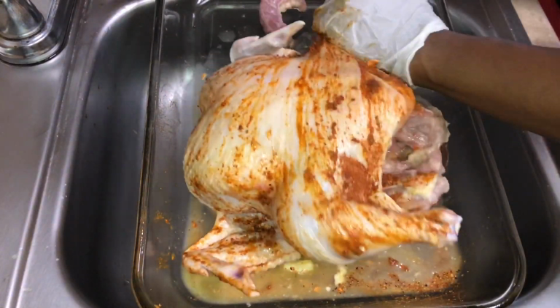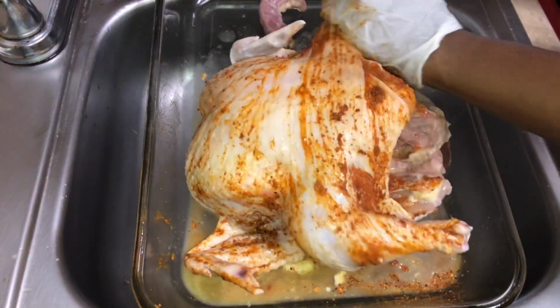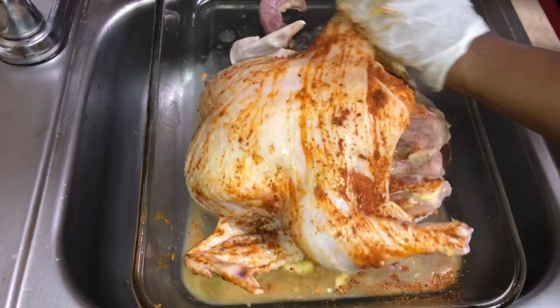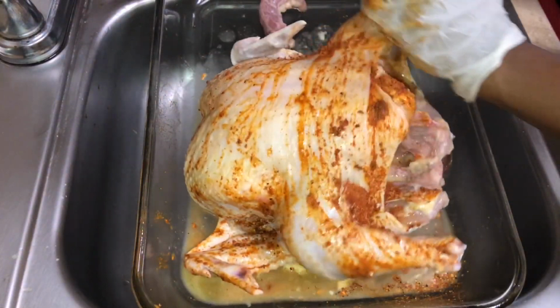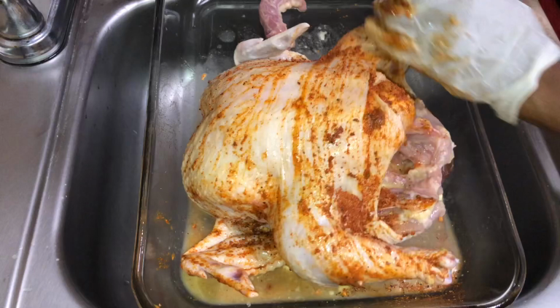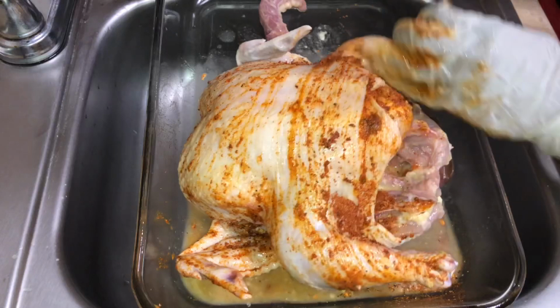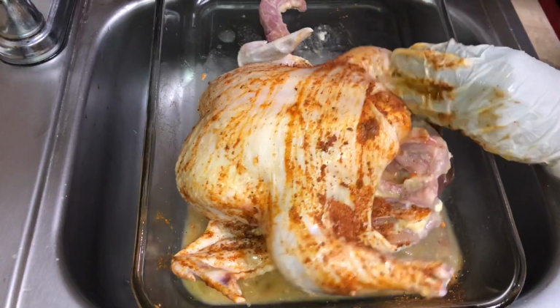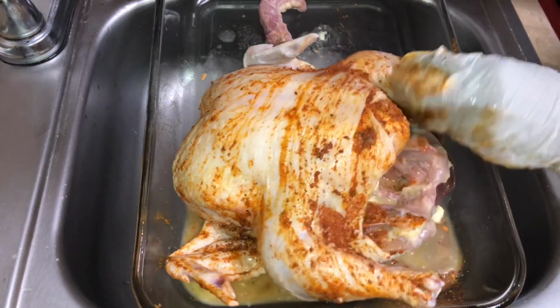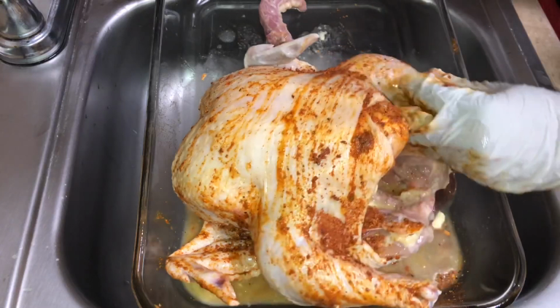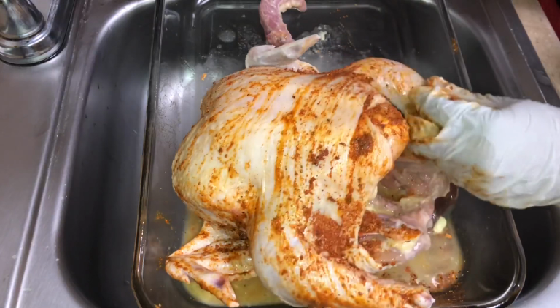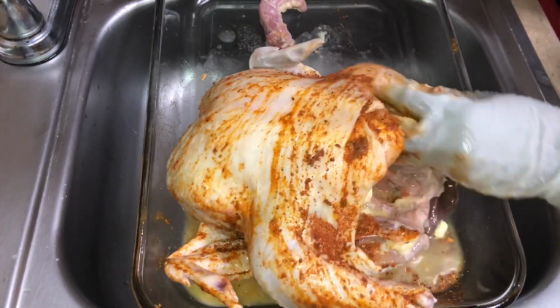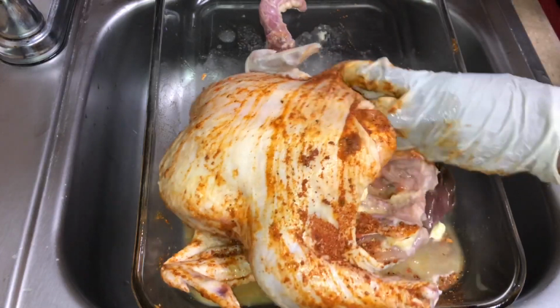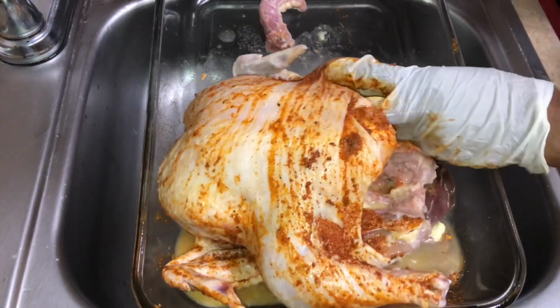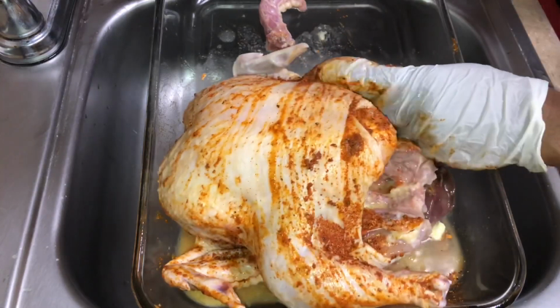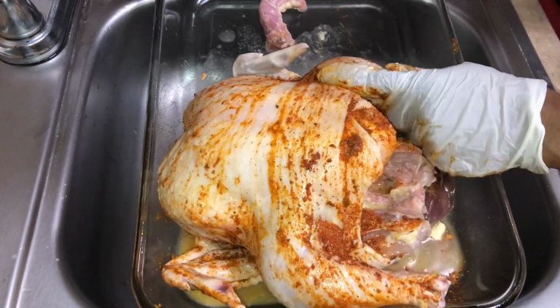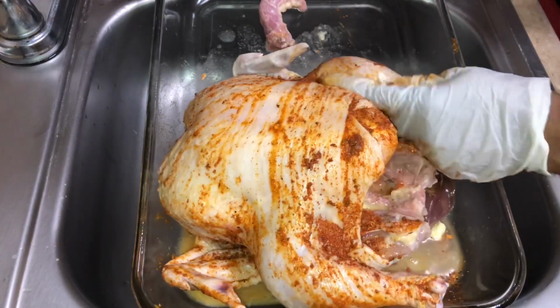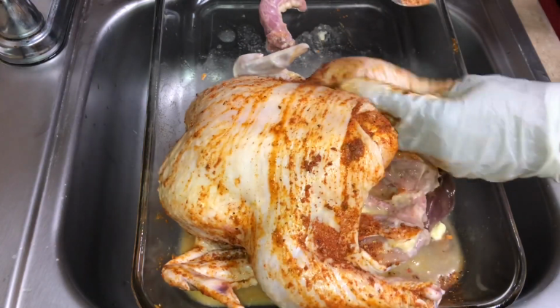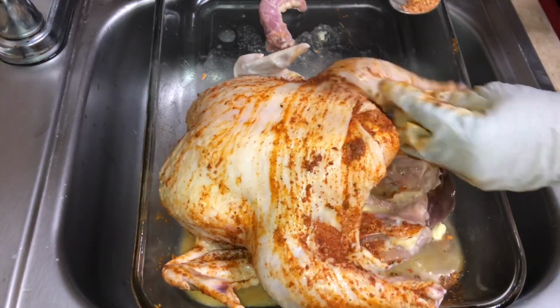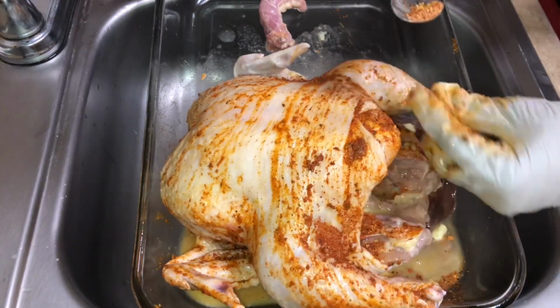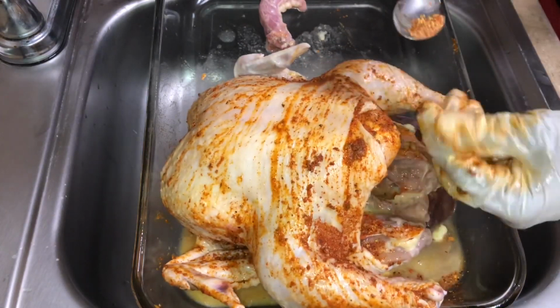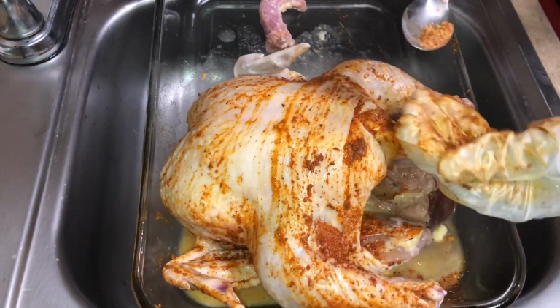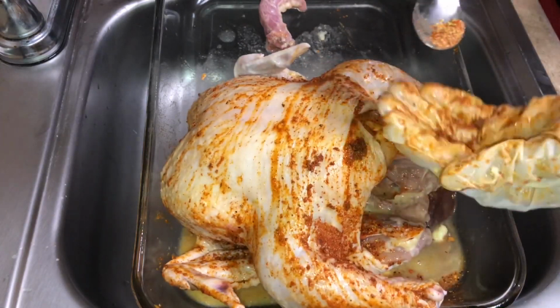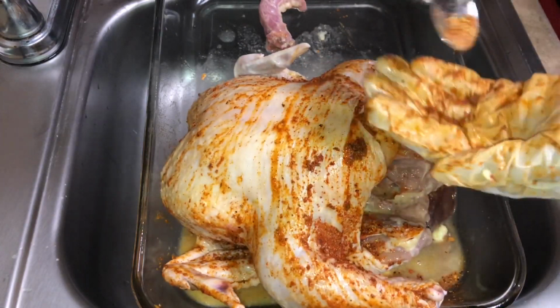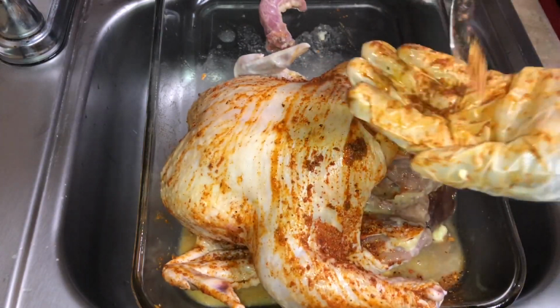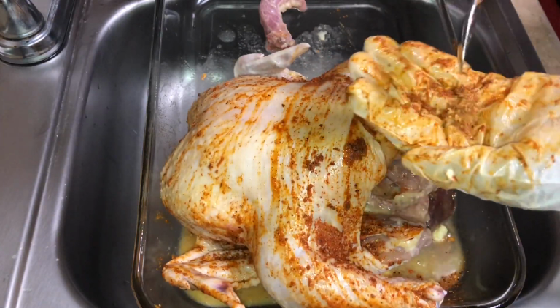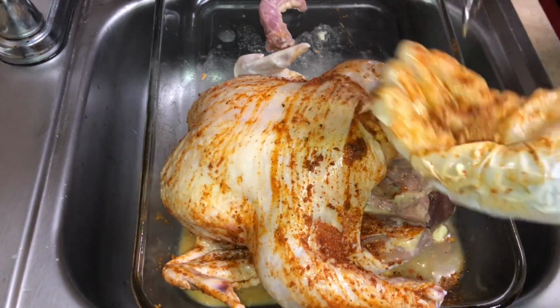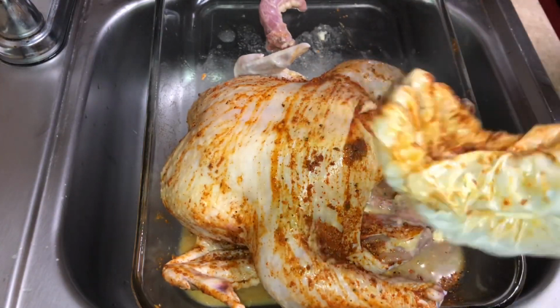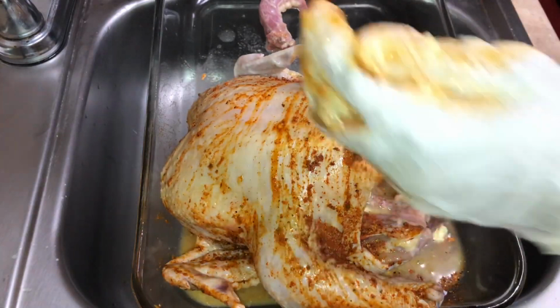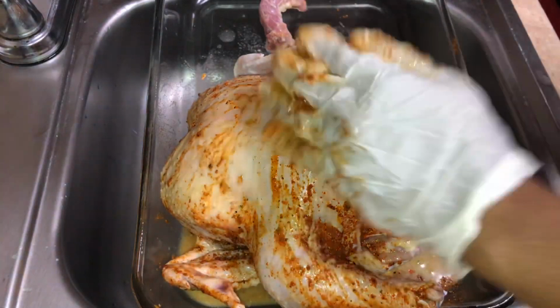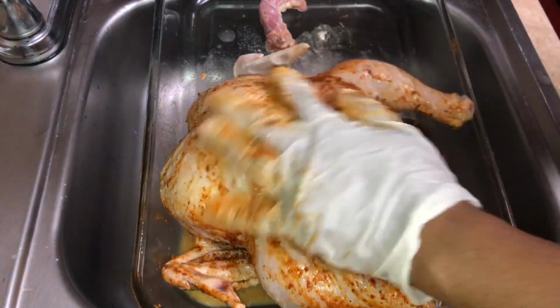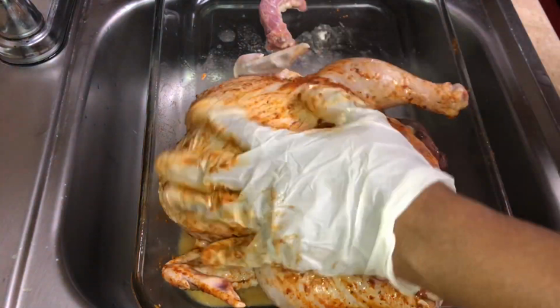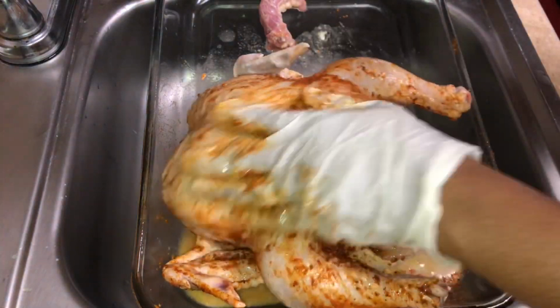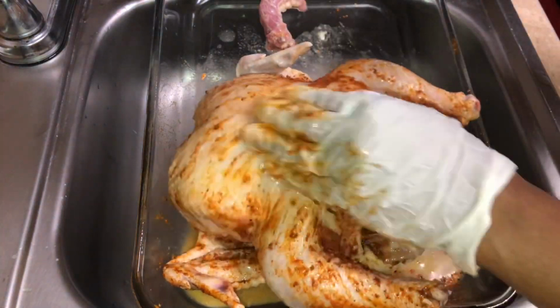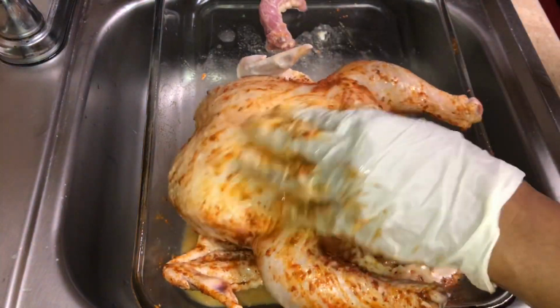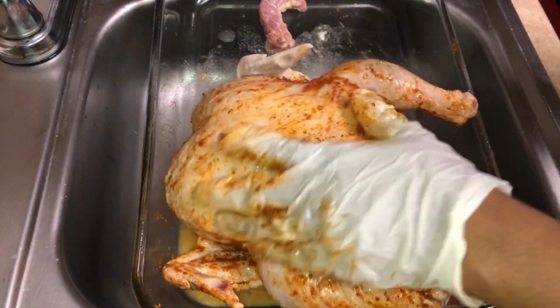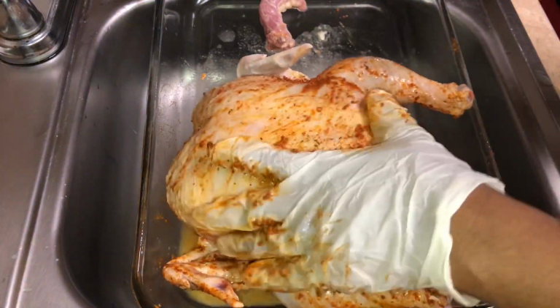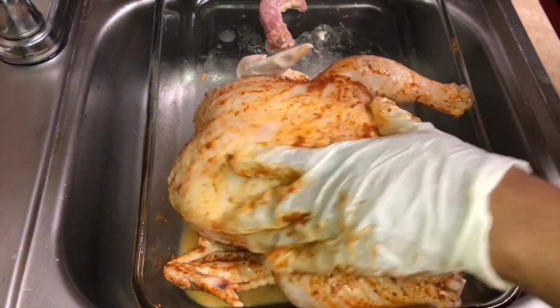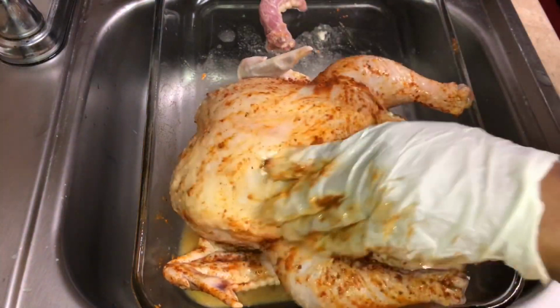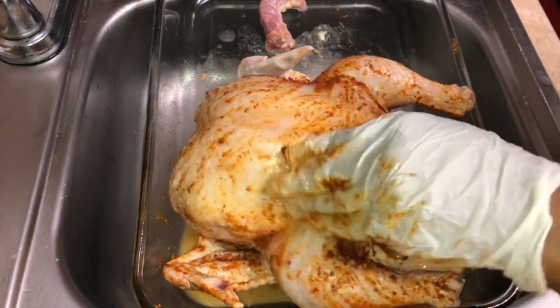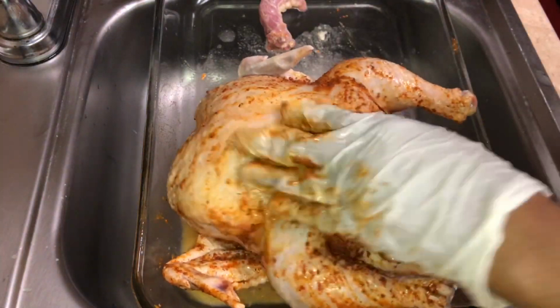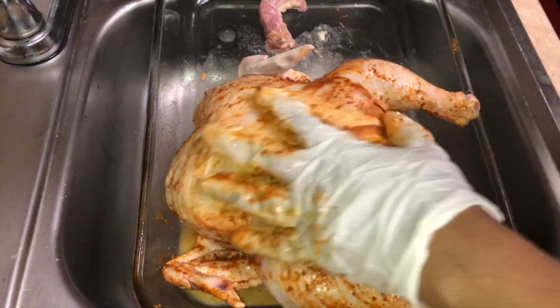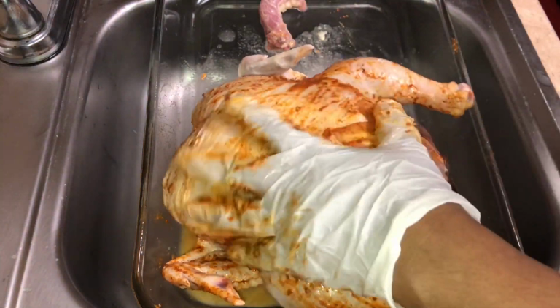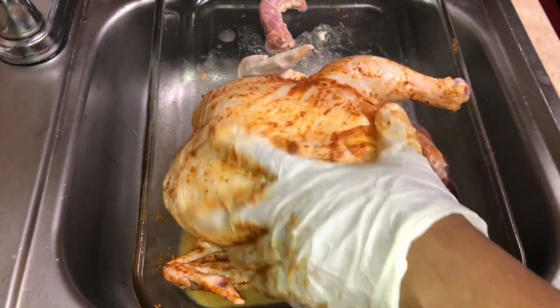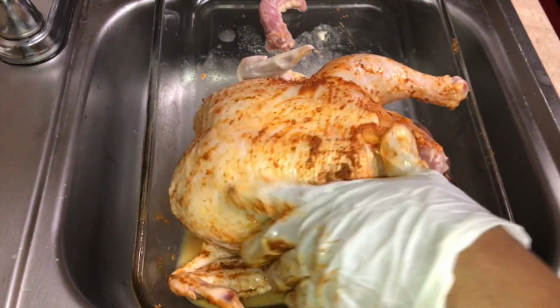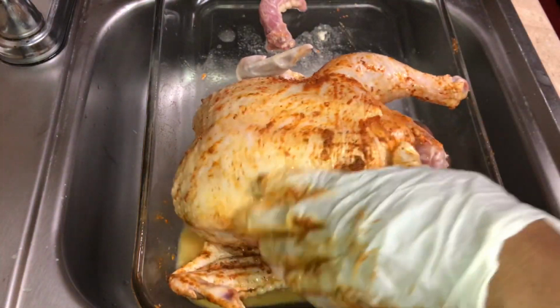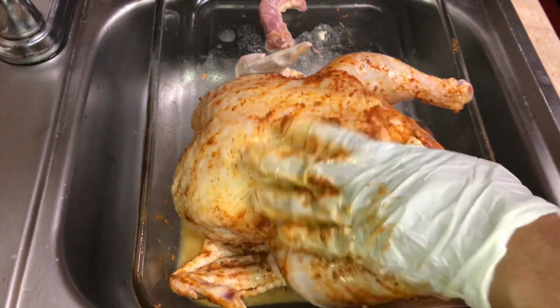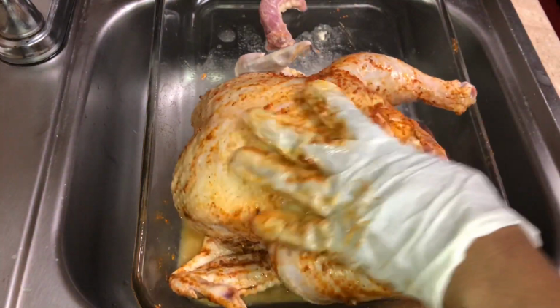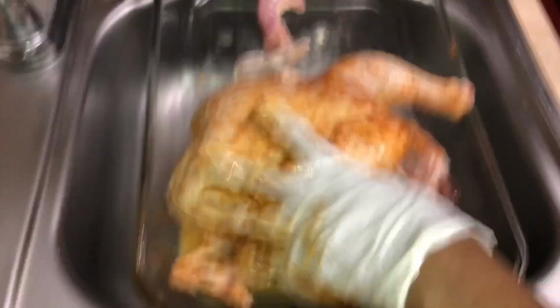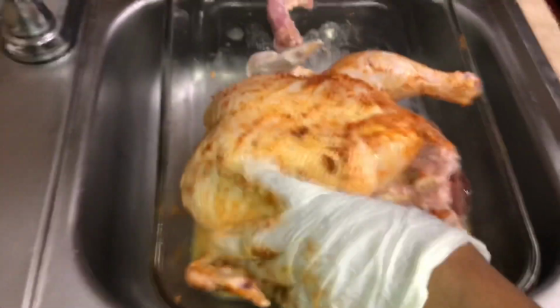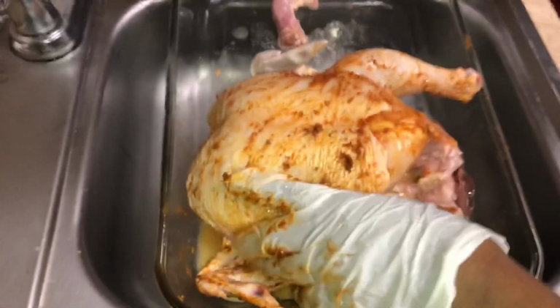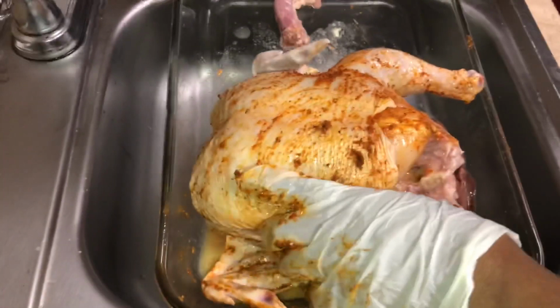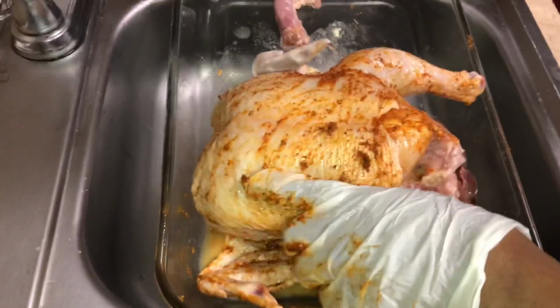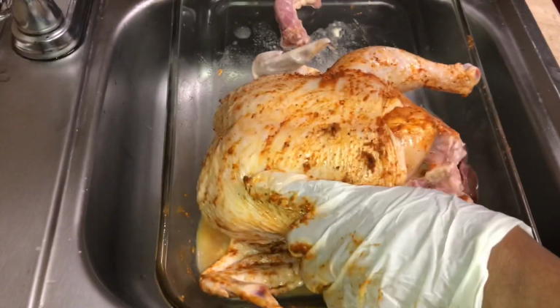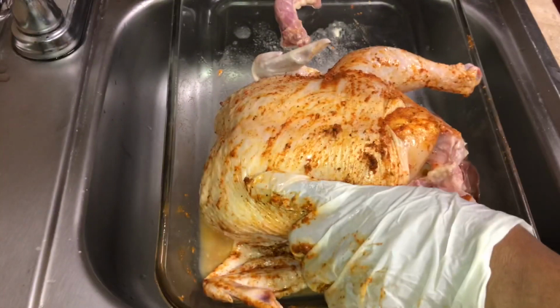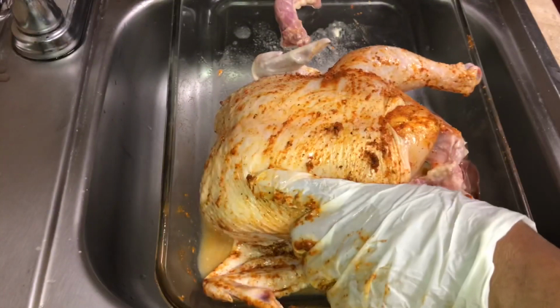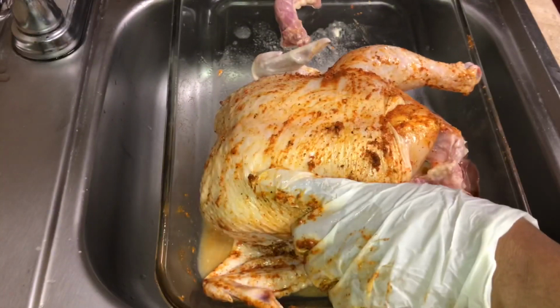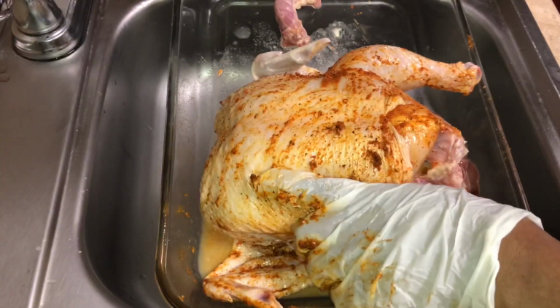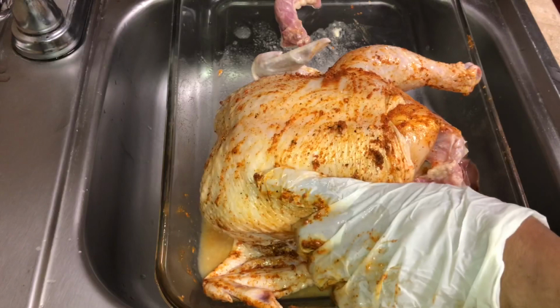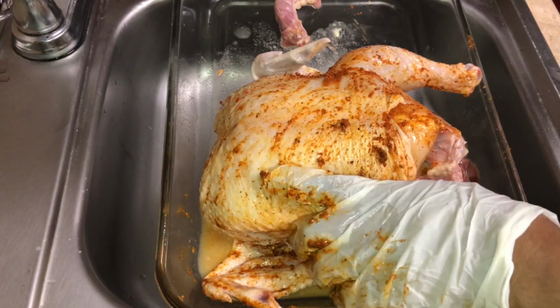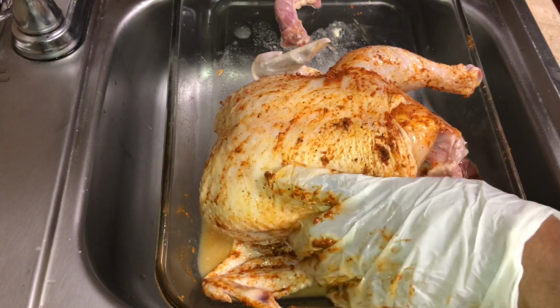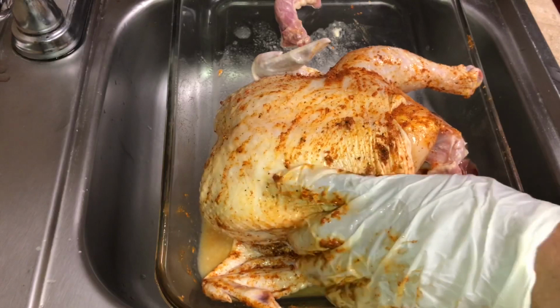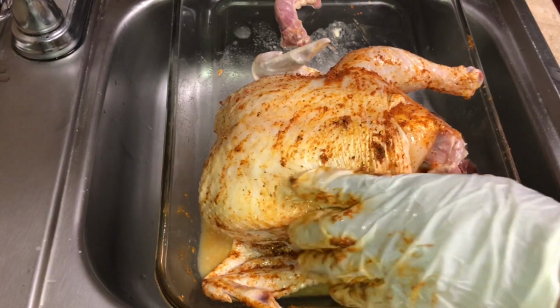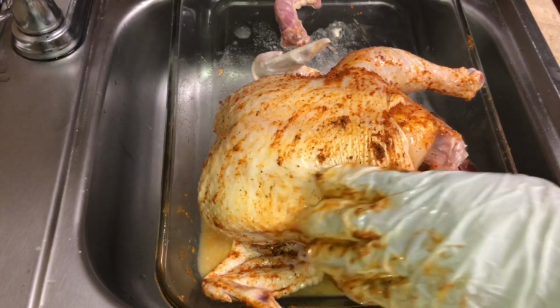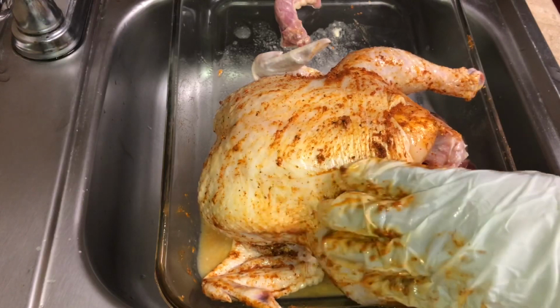I'm just going to make sure that every part of this chicken is well seasoned, and I'm also going to put some on the inside of the chicken as well.